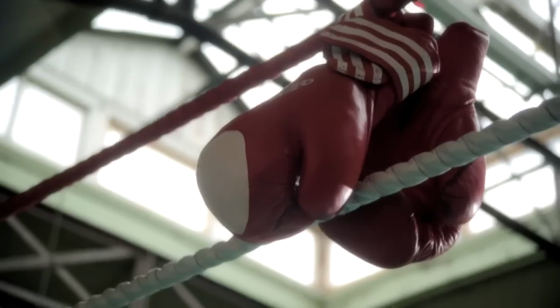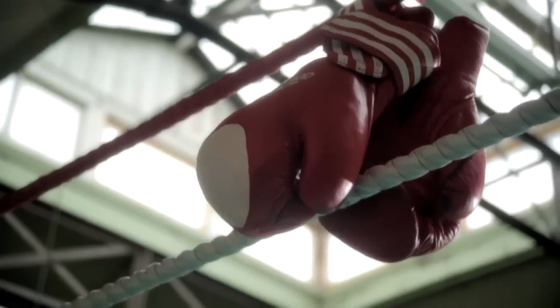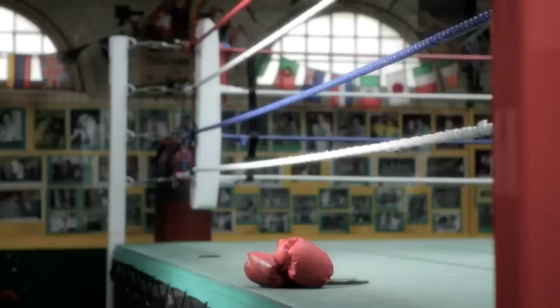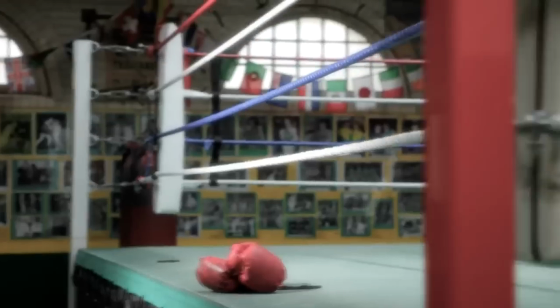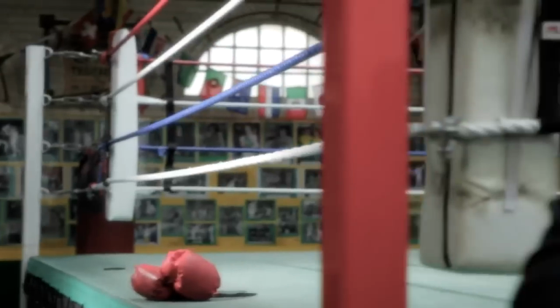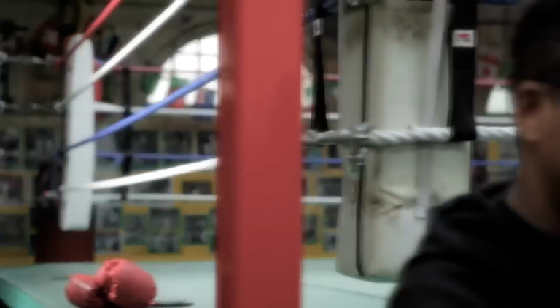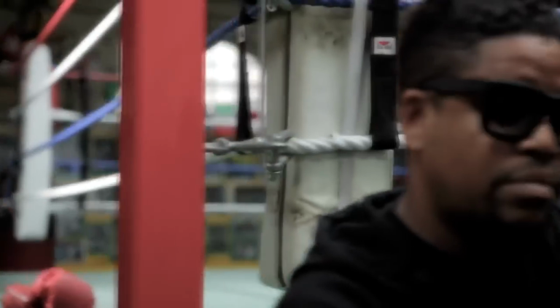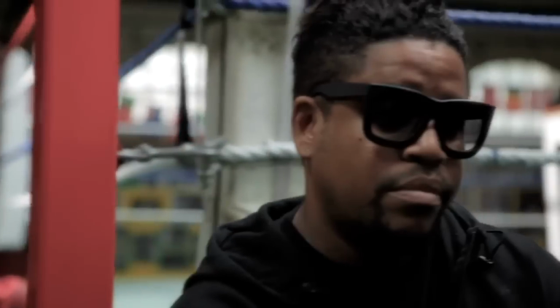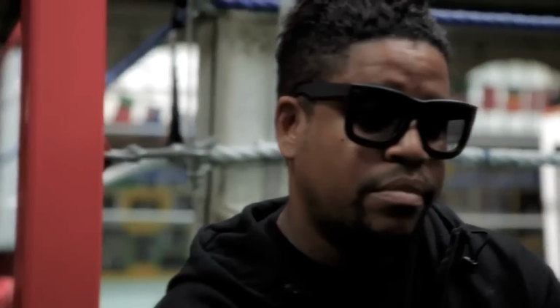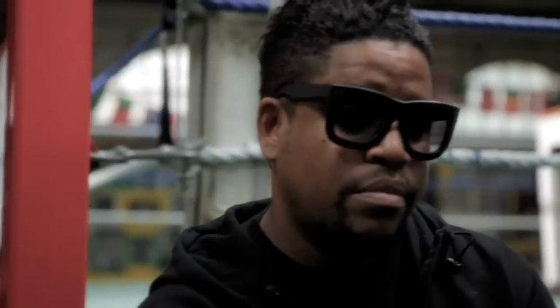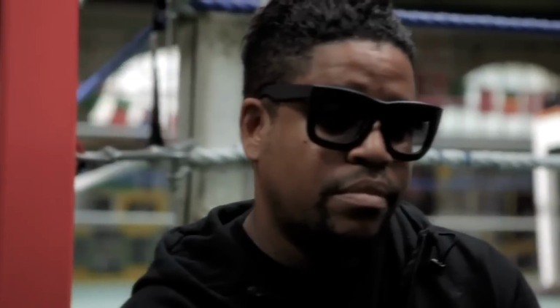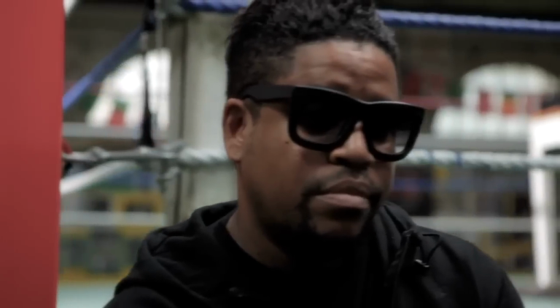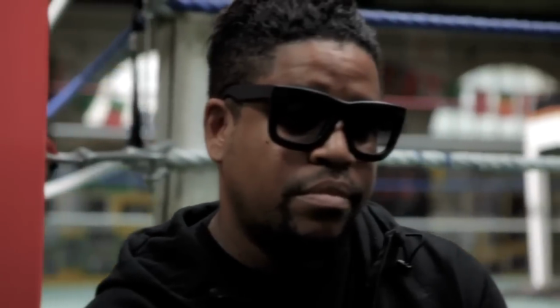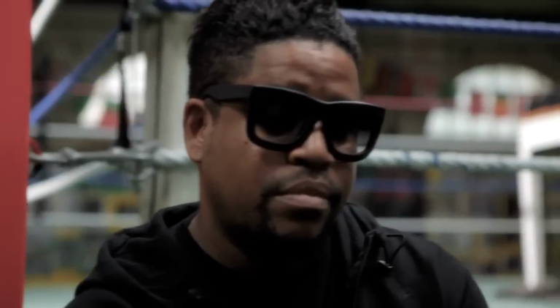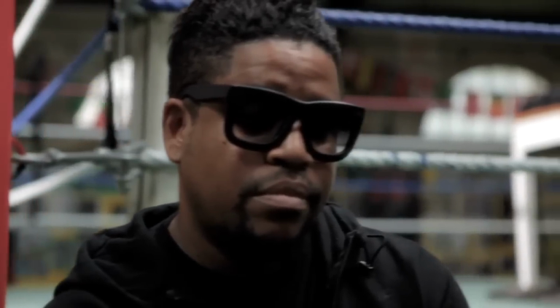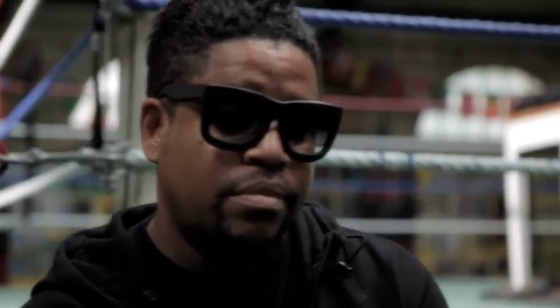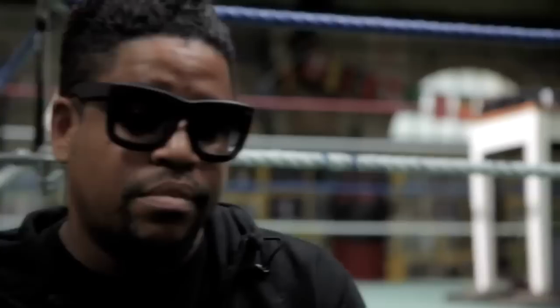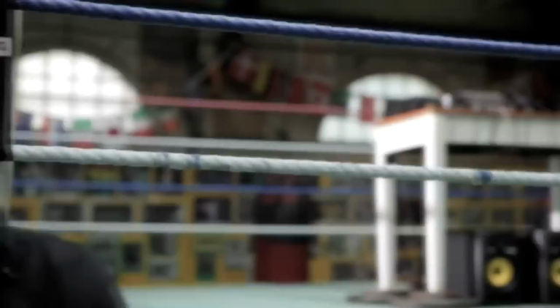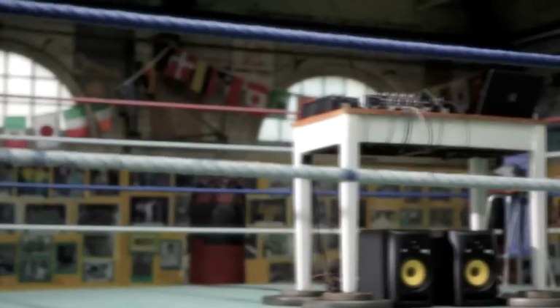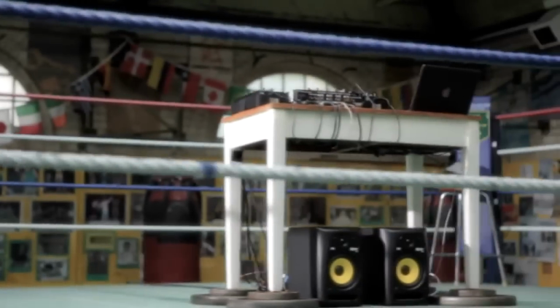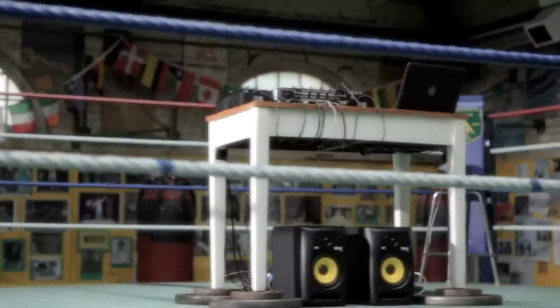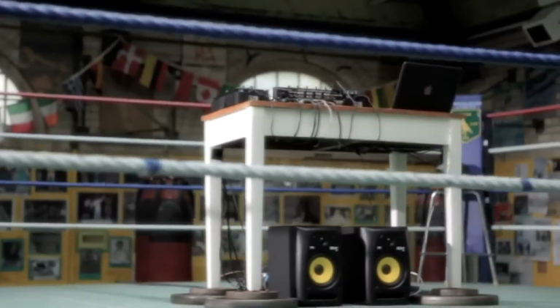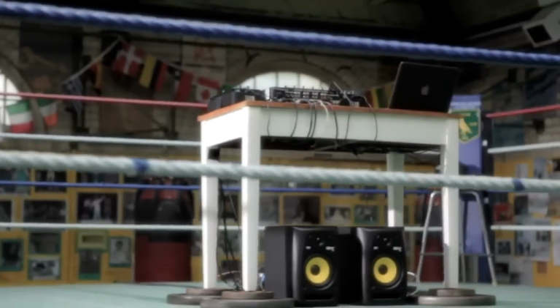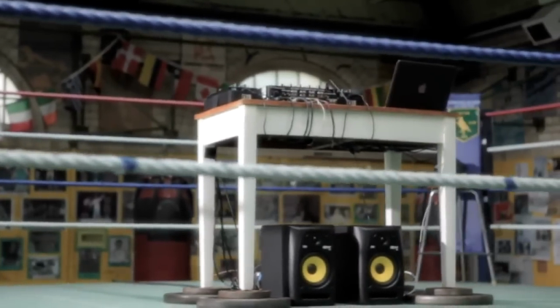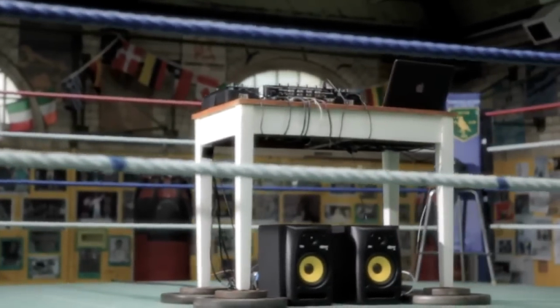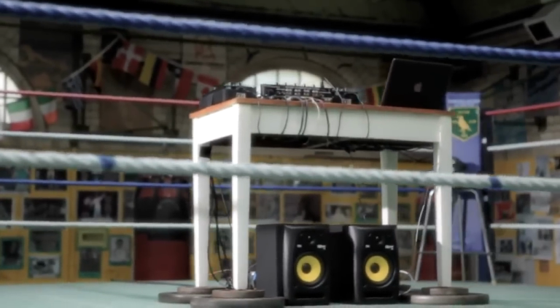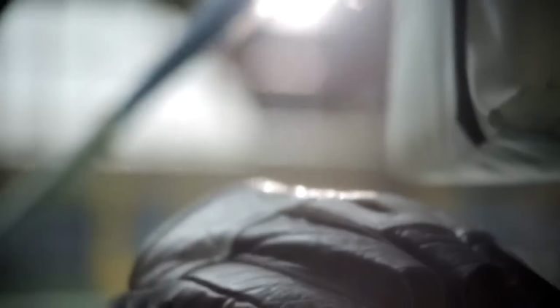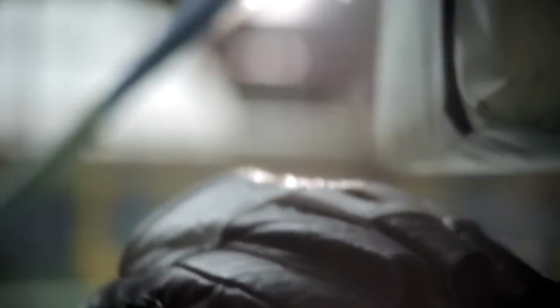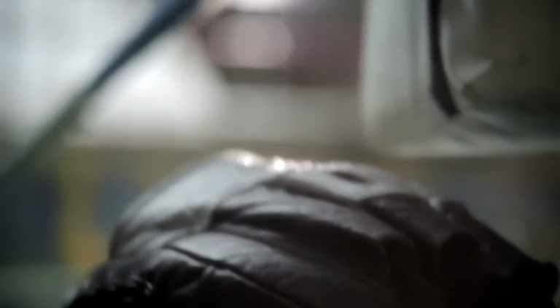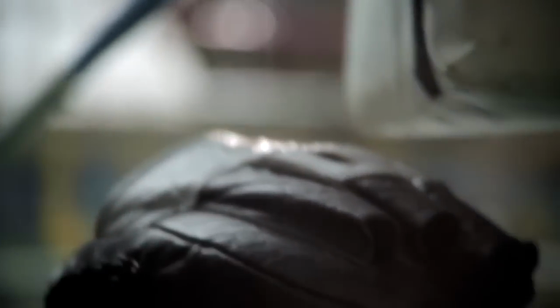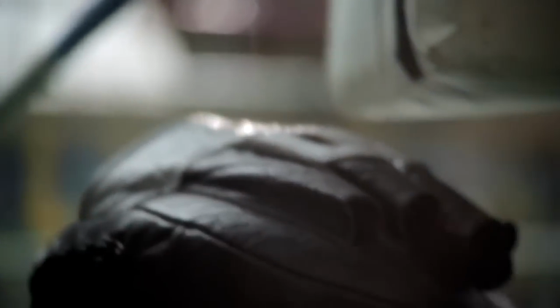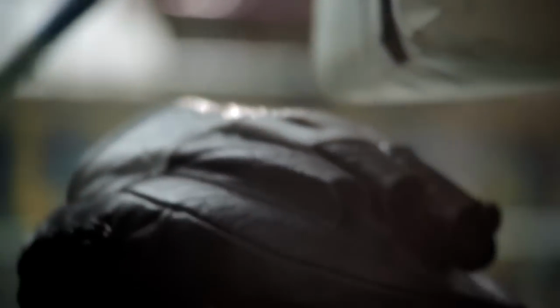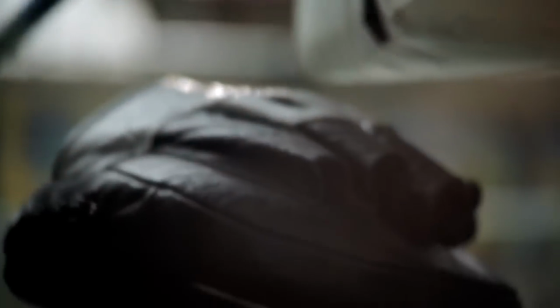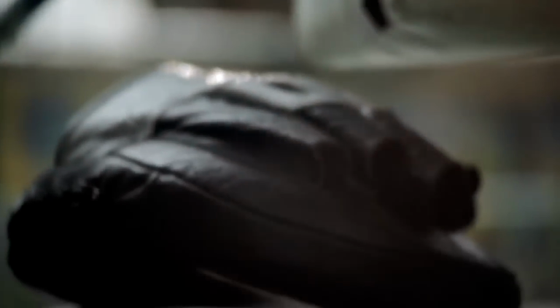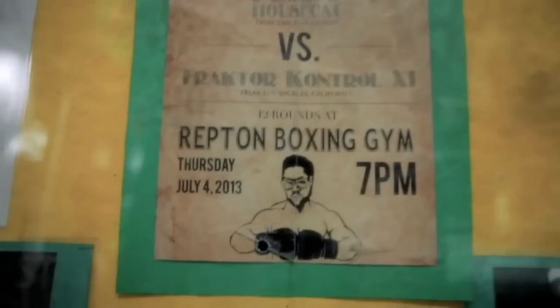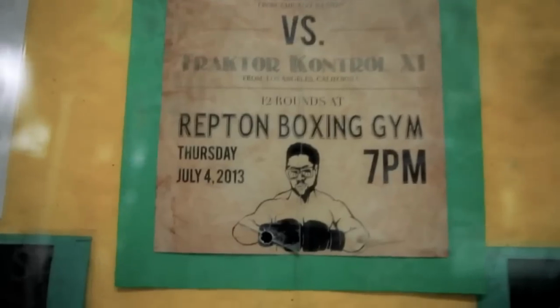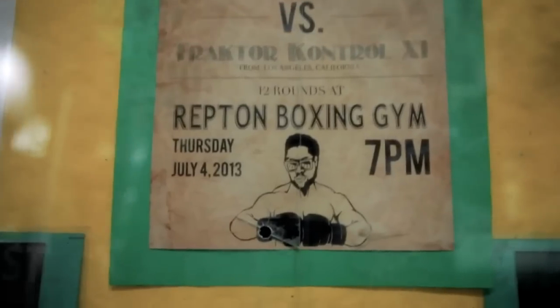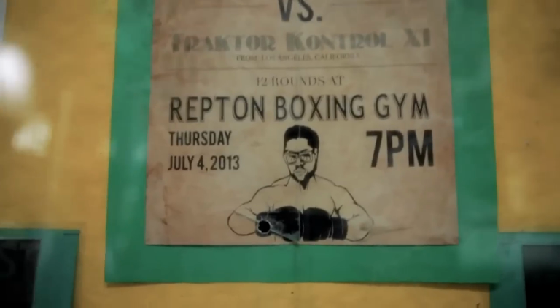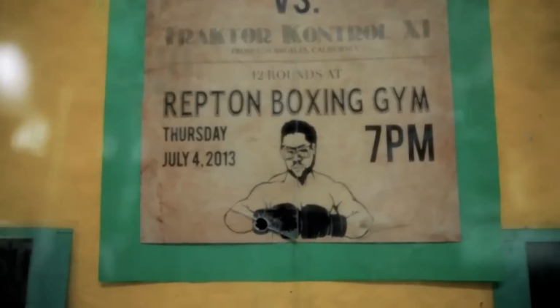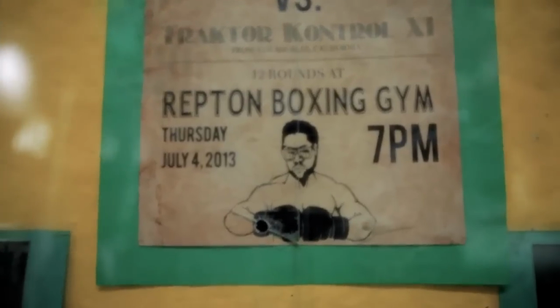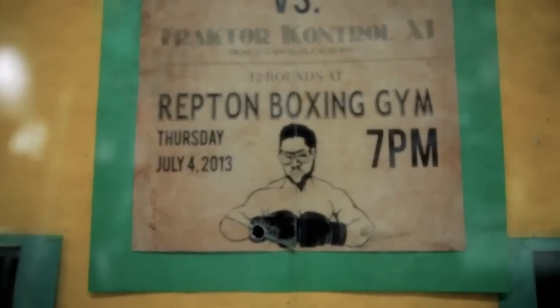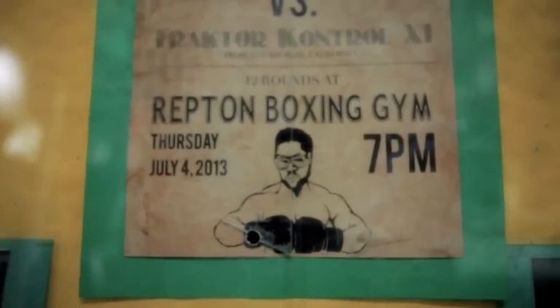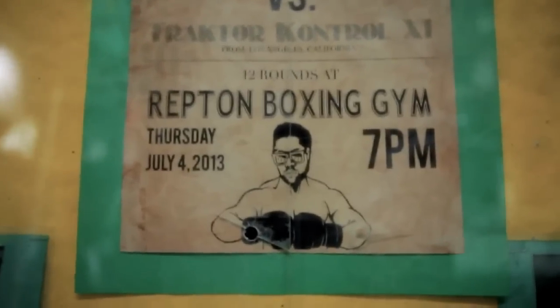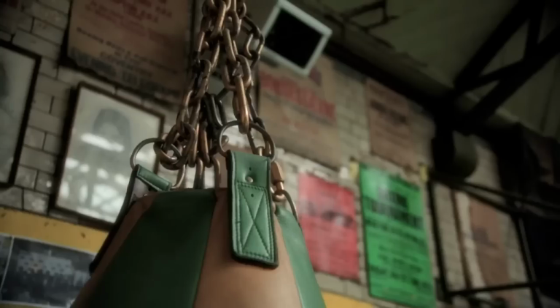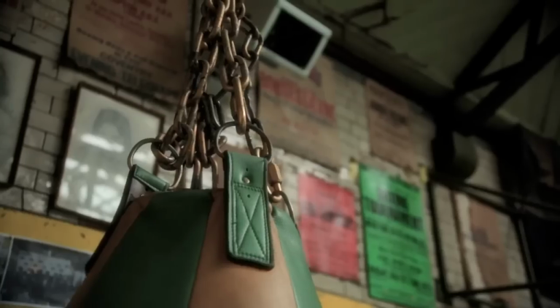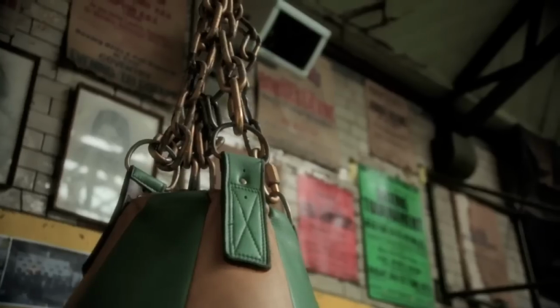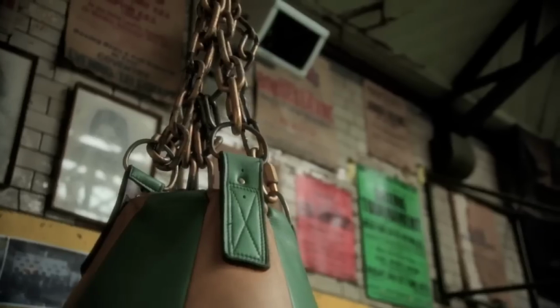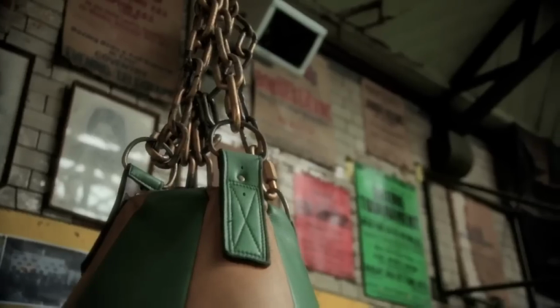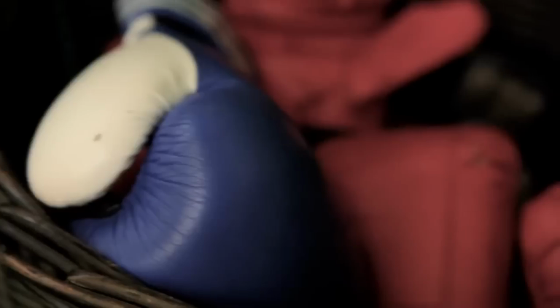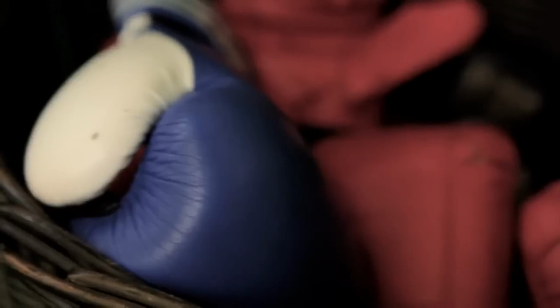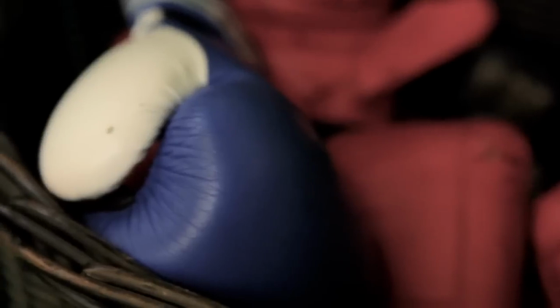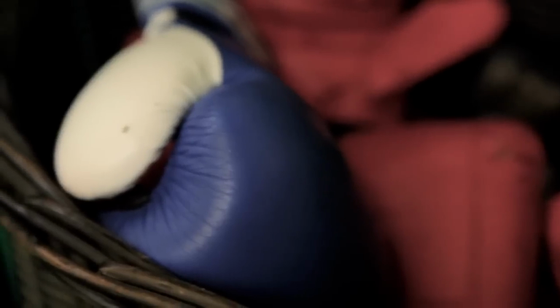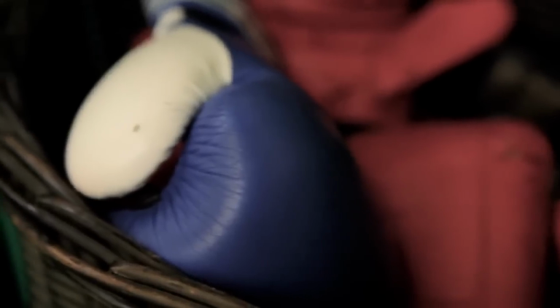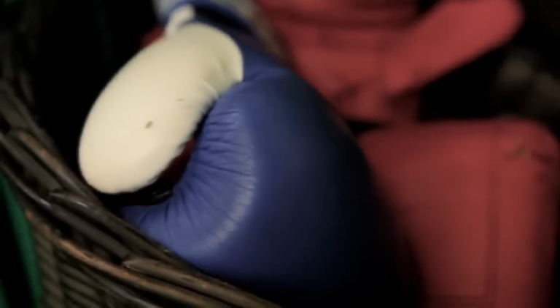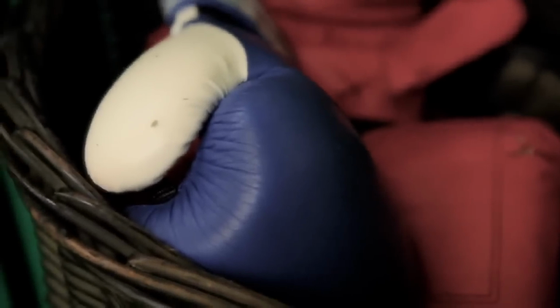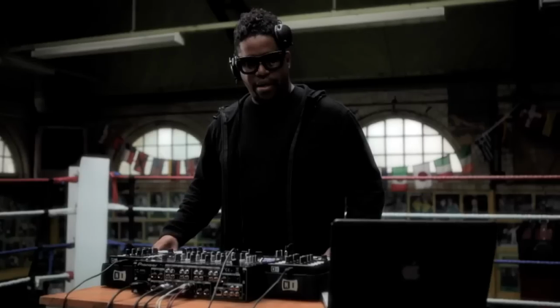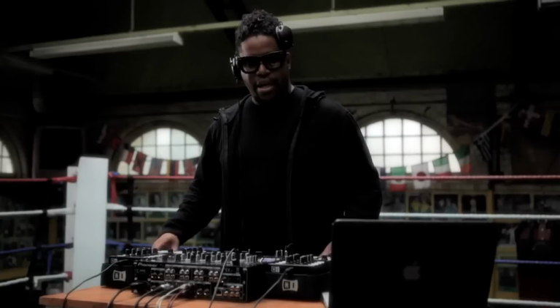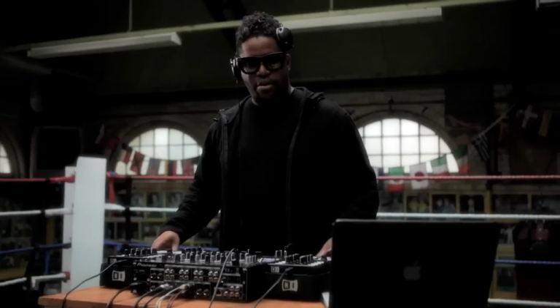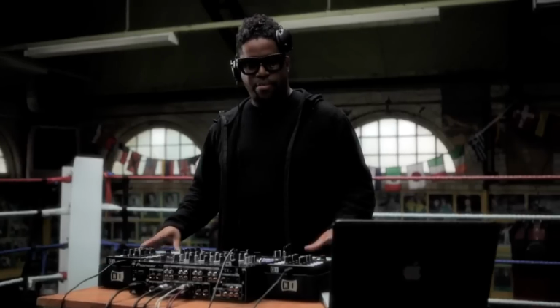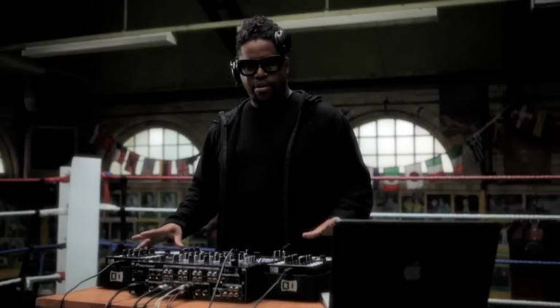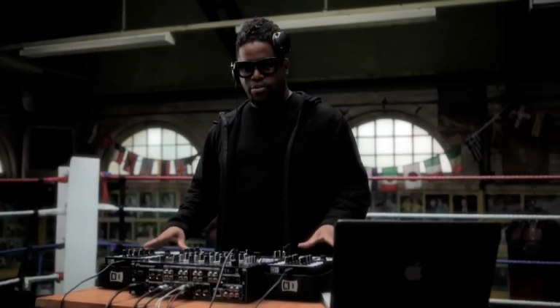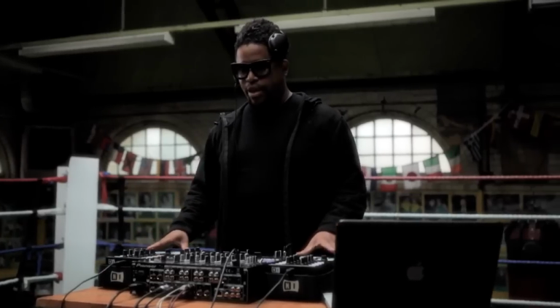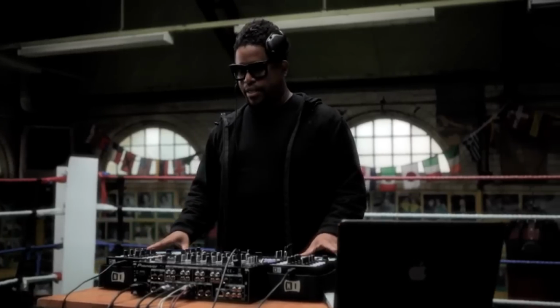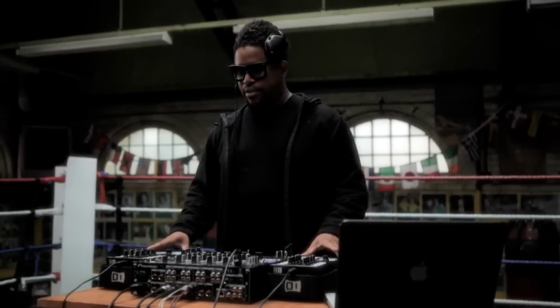What's up? This is Felix the house cat. I used to play on vinyl in the 80s, then I was rocking the CDJs in the 90s, and now I'm on Traktor.